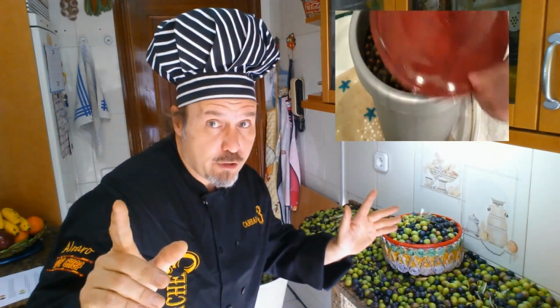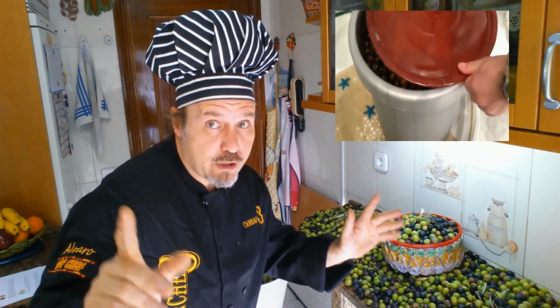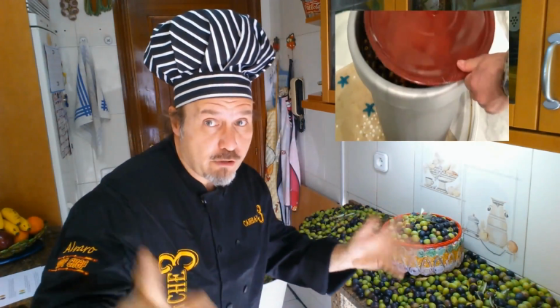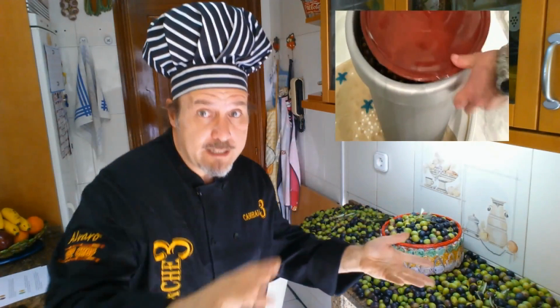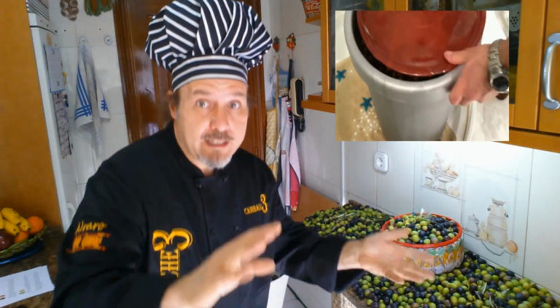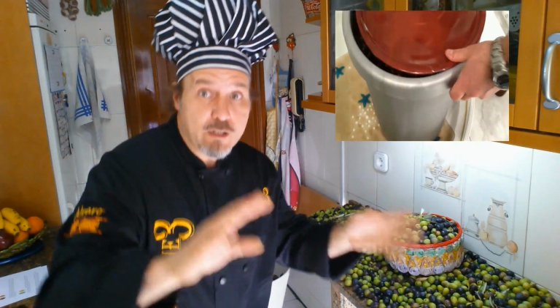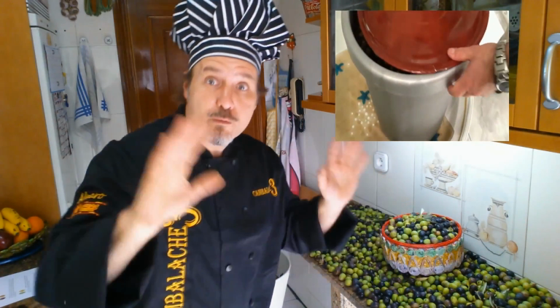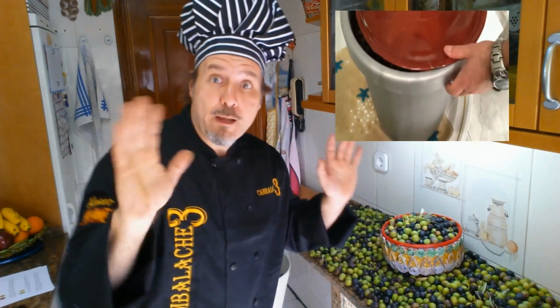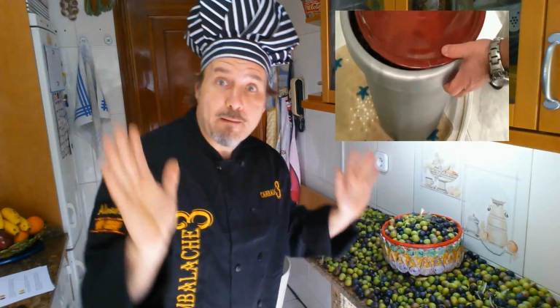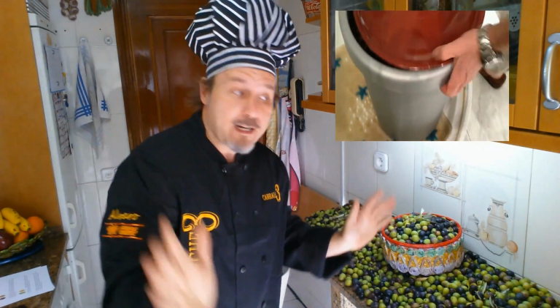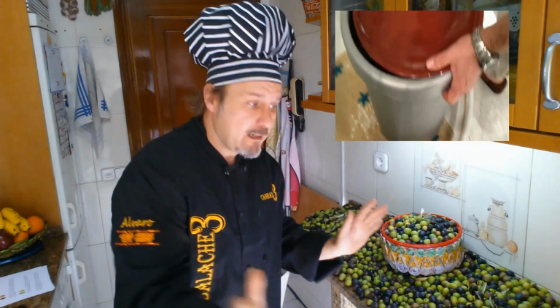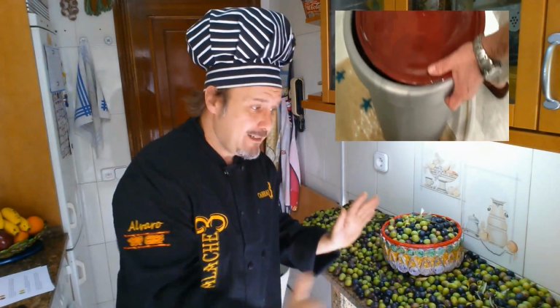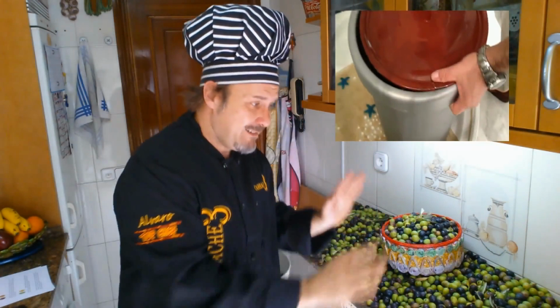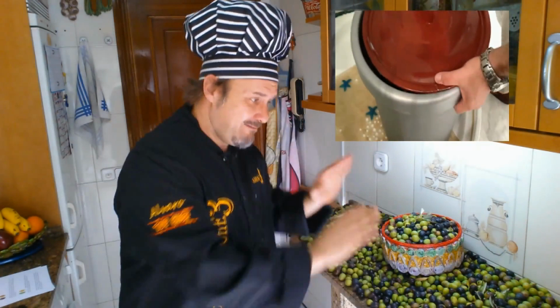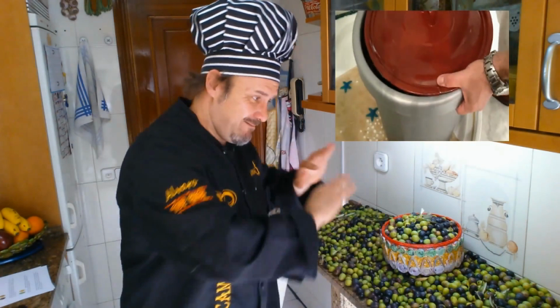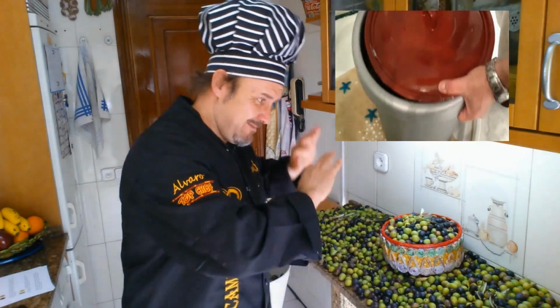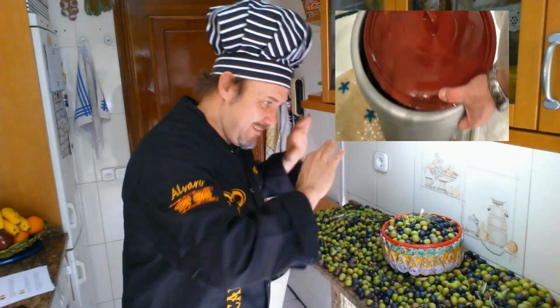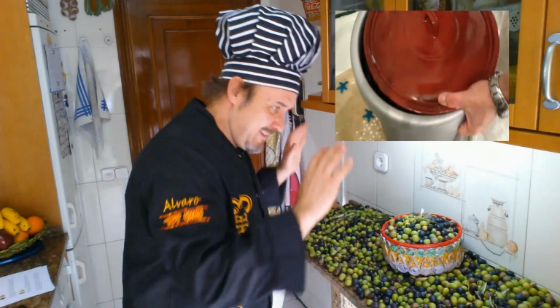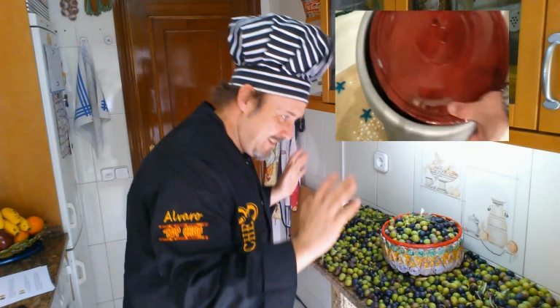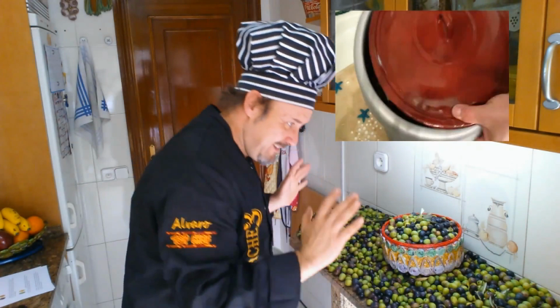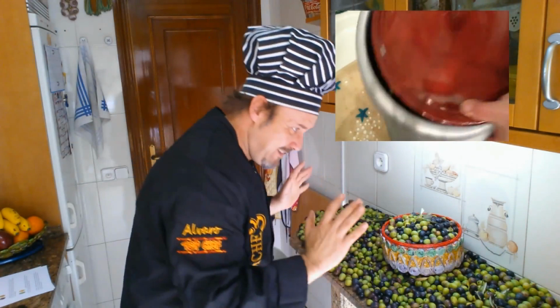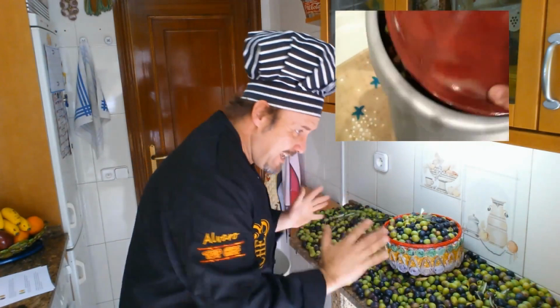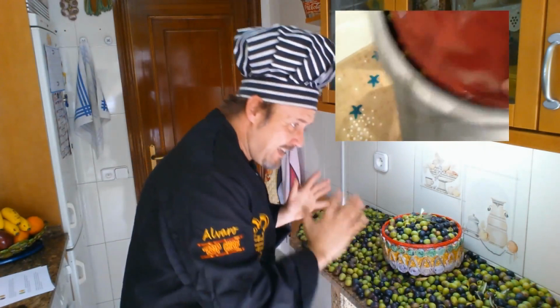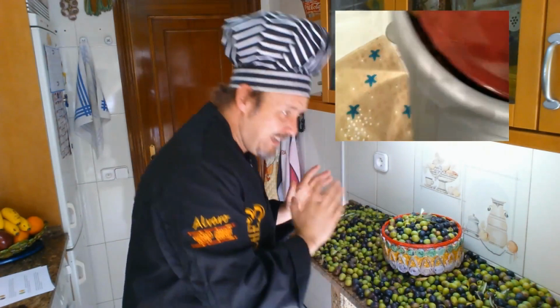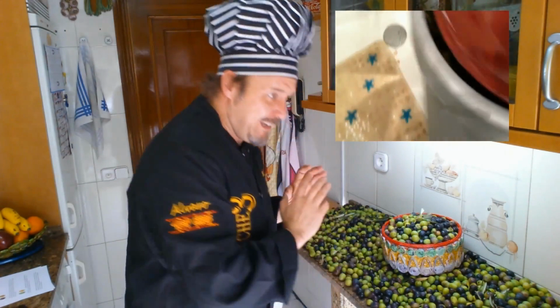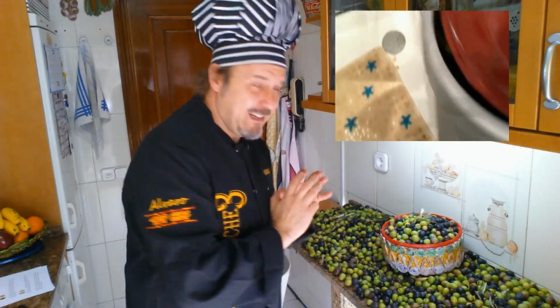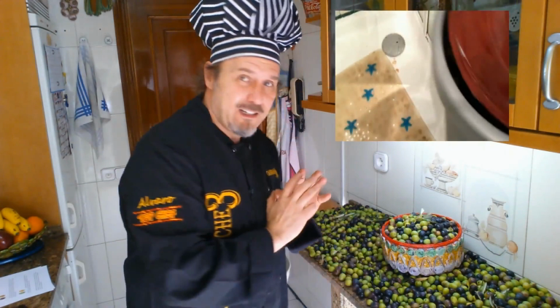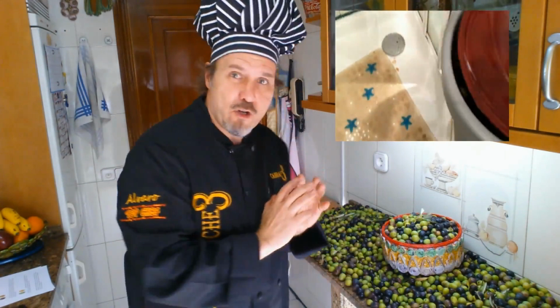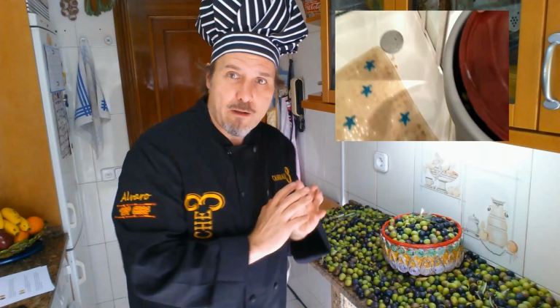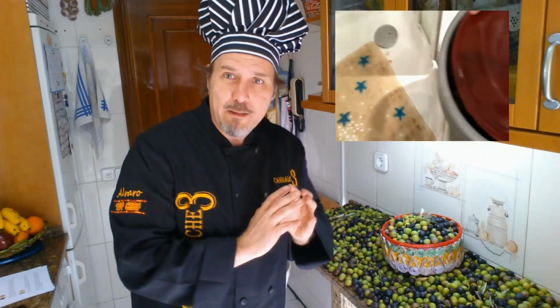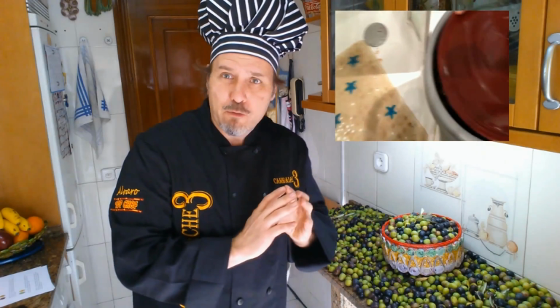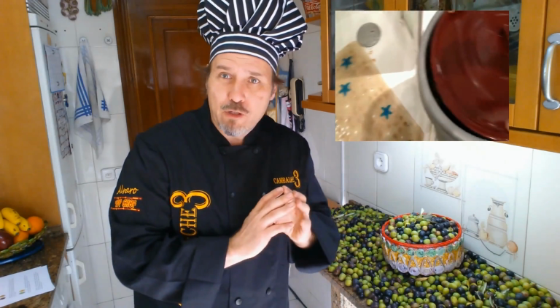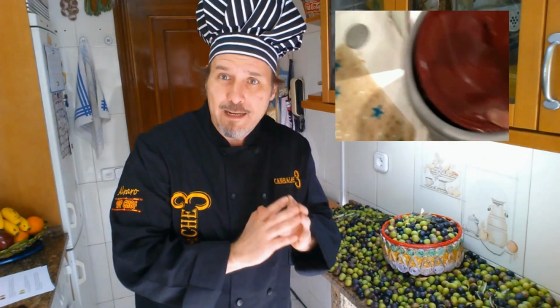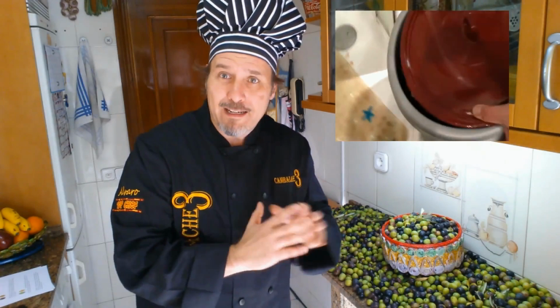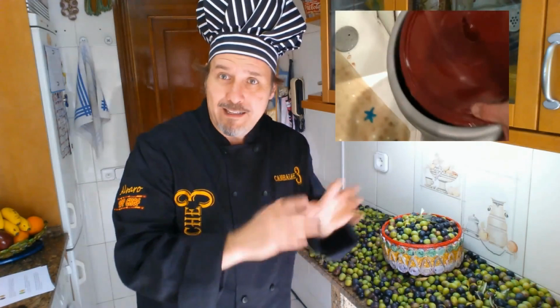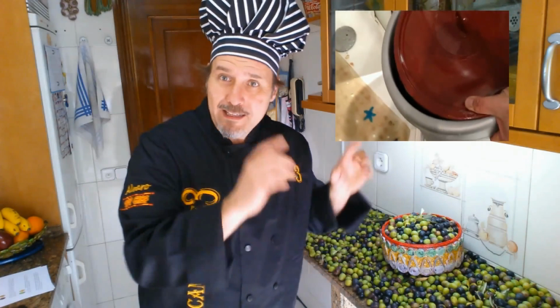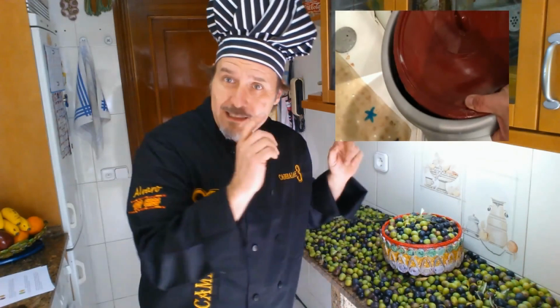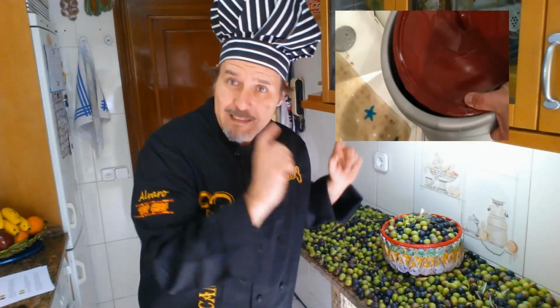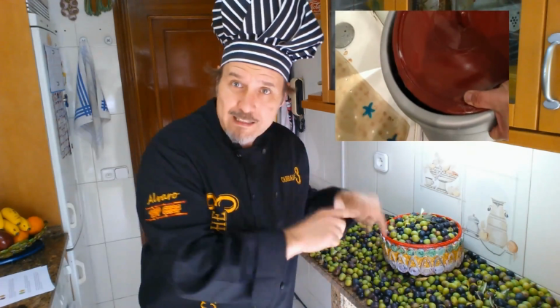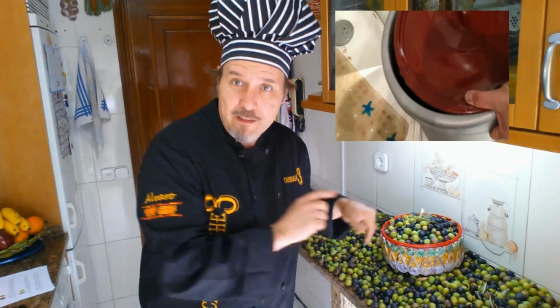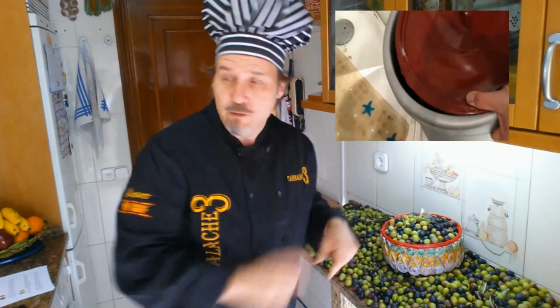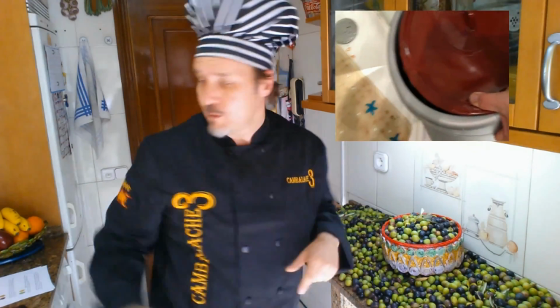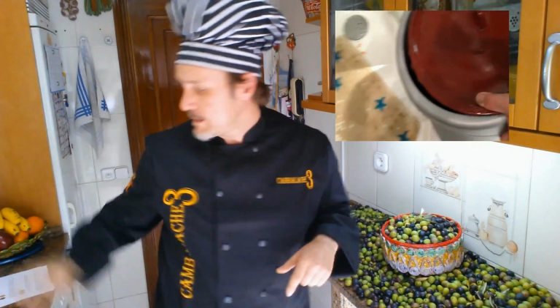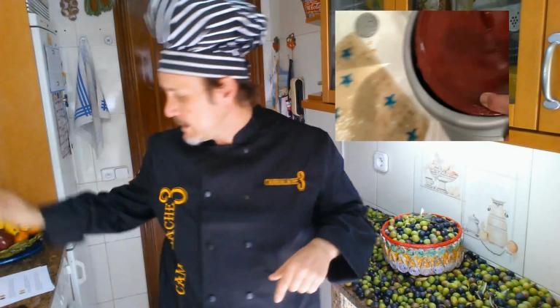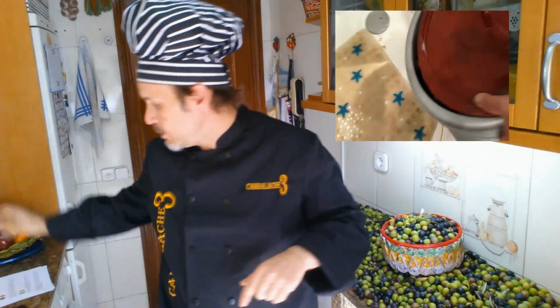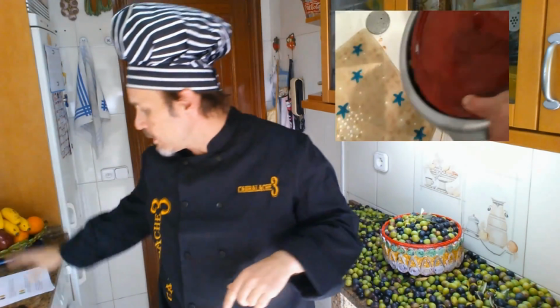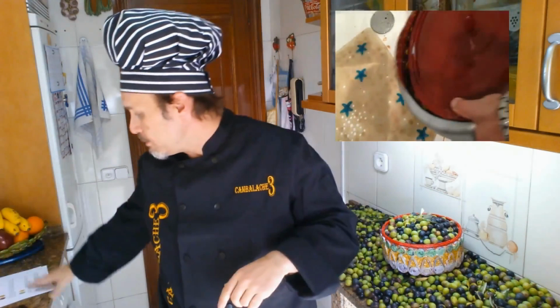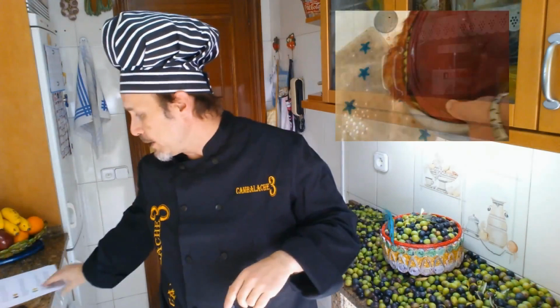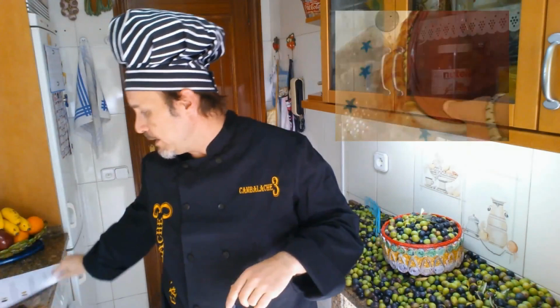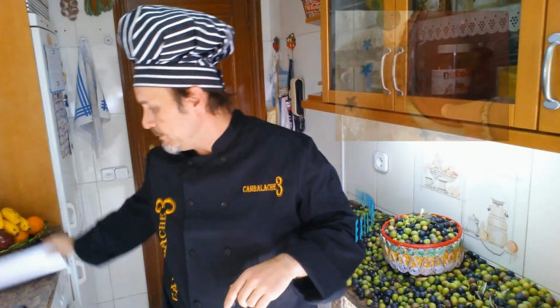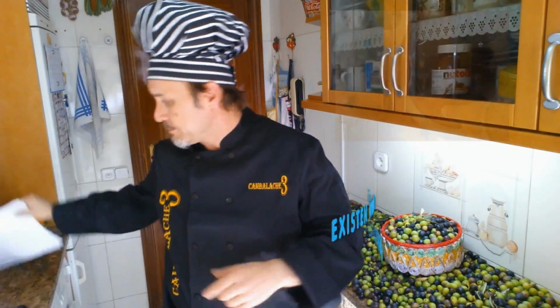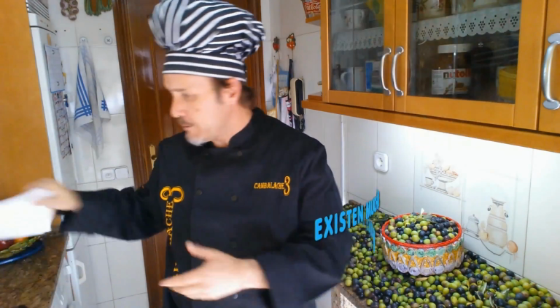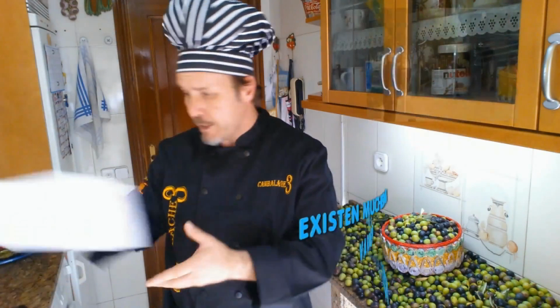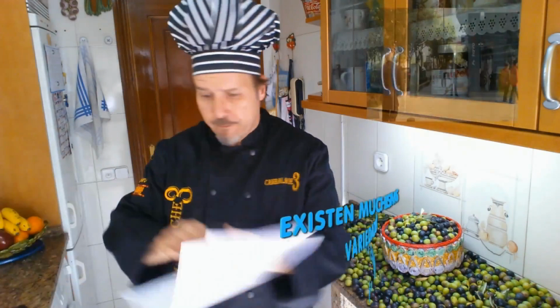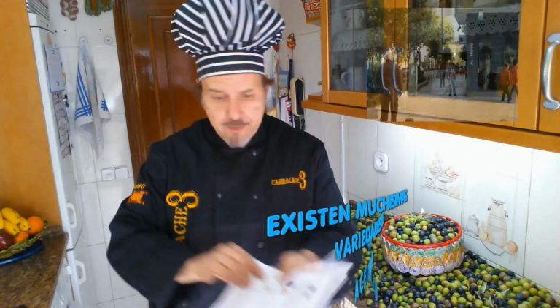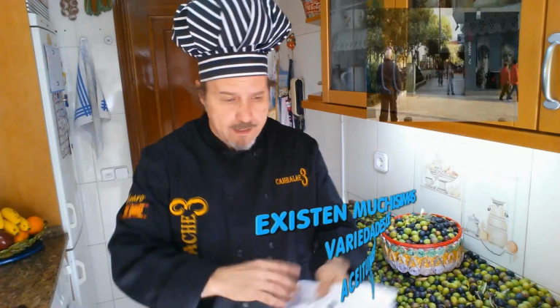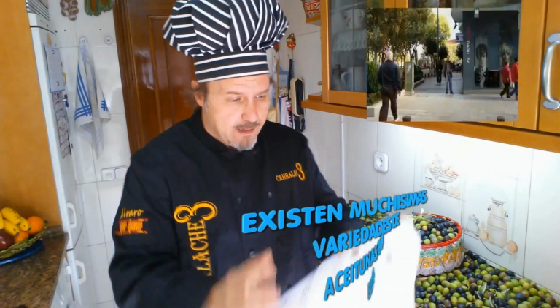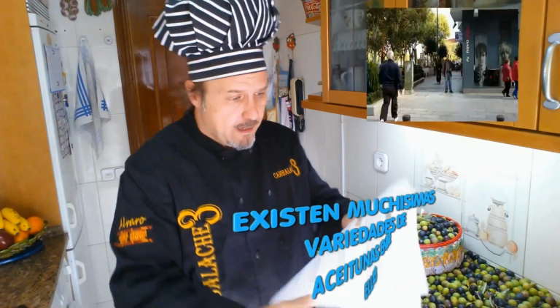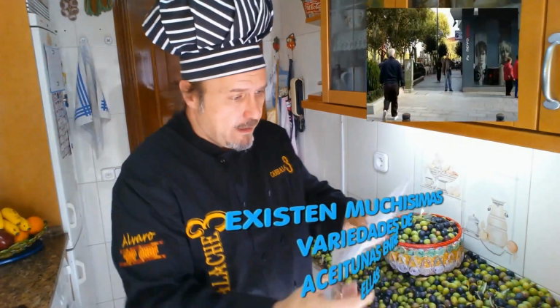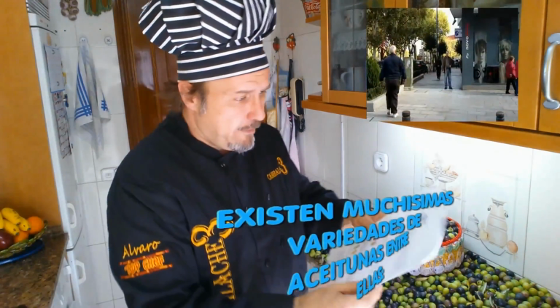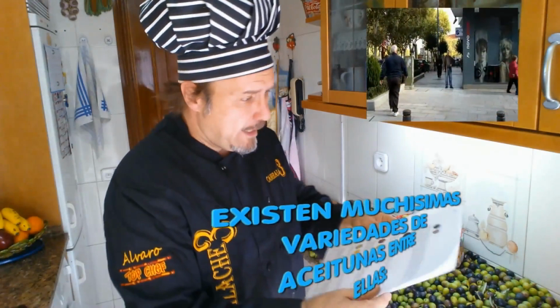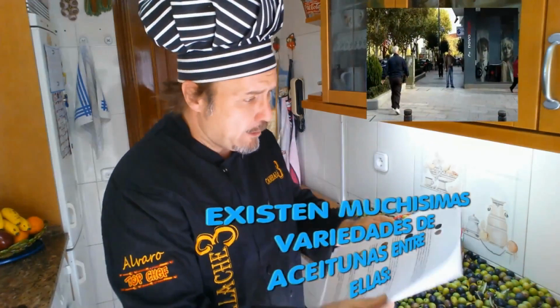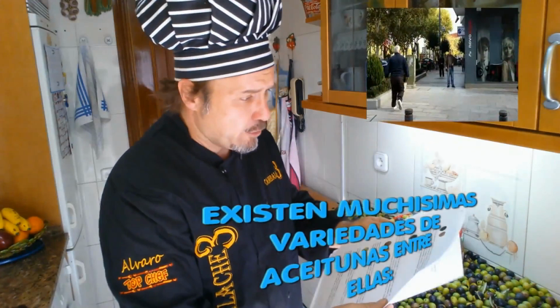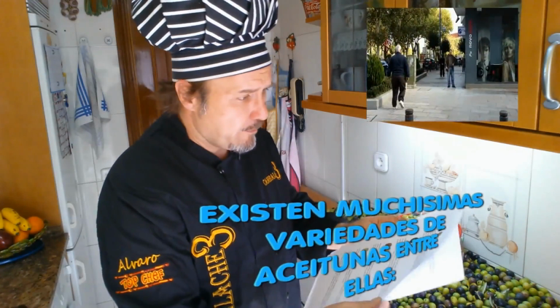And with that said, now I'm going to talk about what we came here to talk about, which is the aceitunas del estilo camporreal. Well, look...